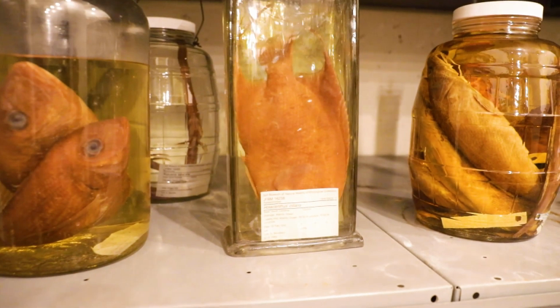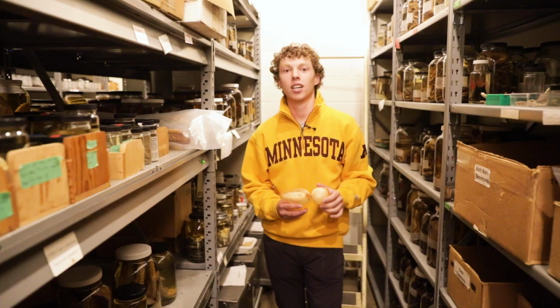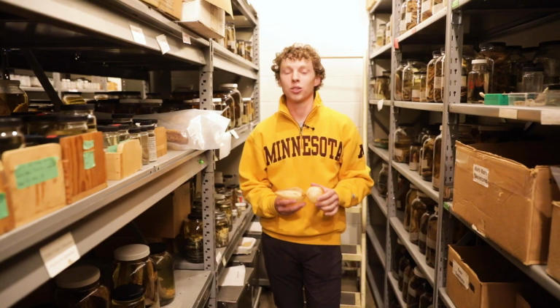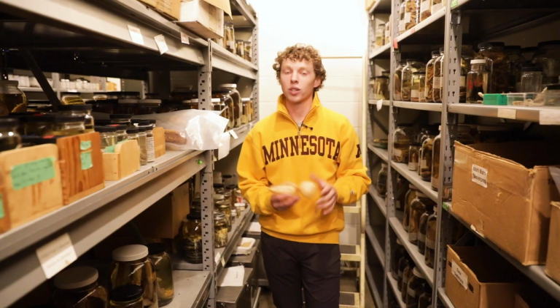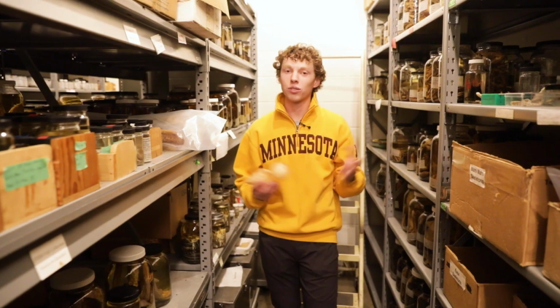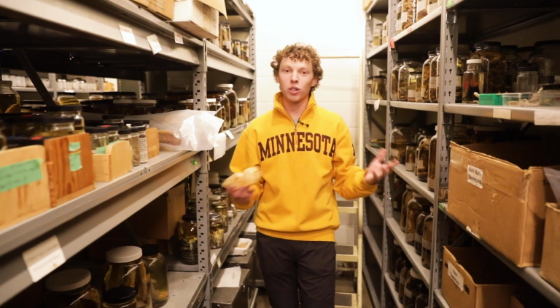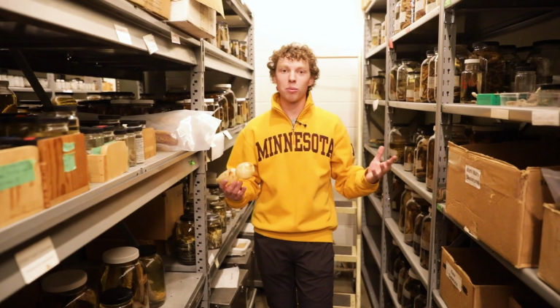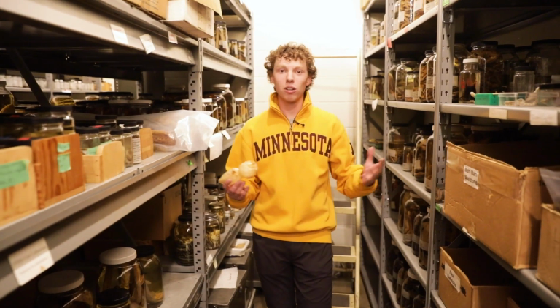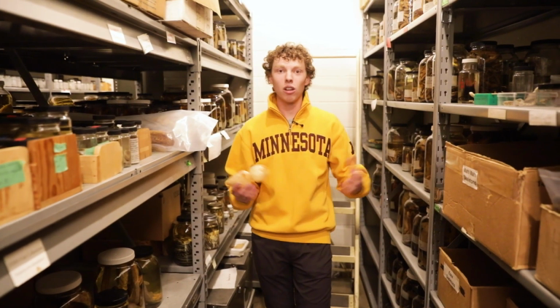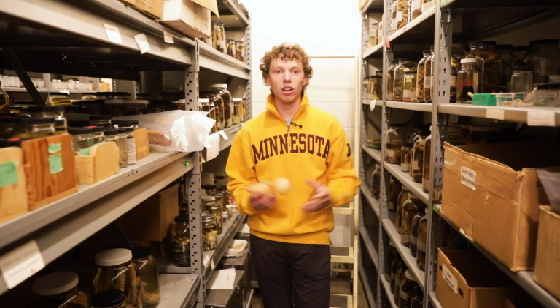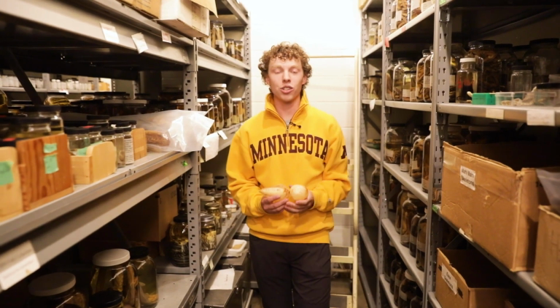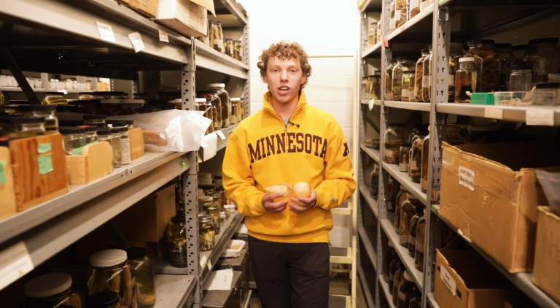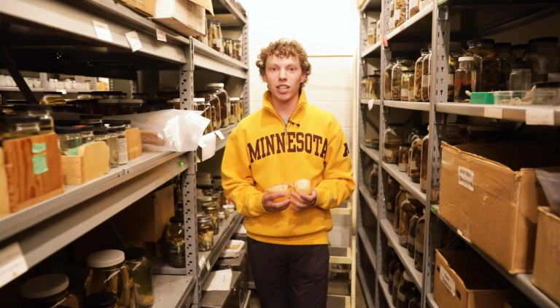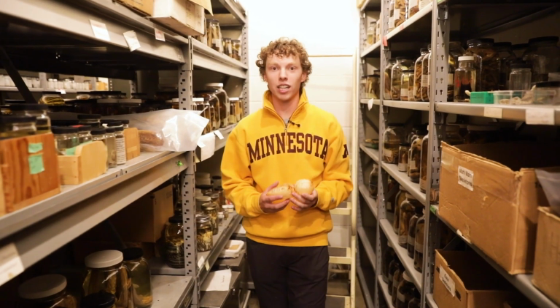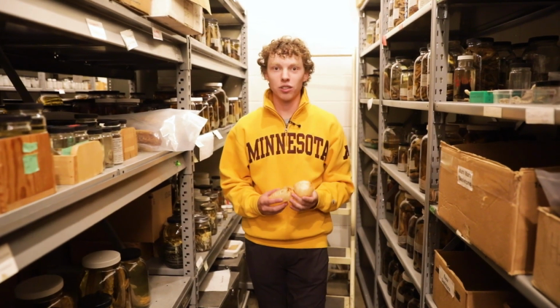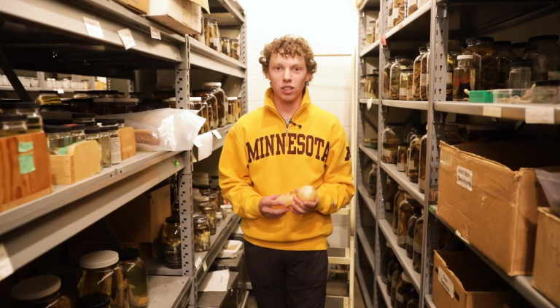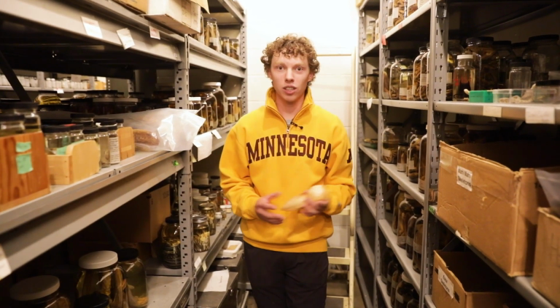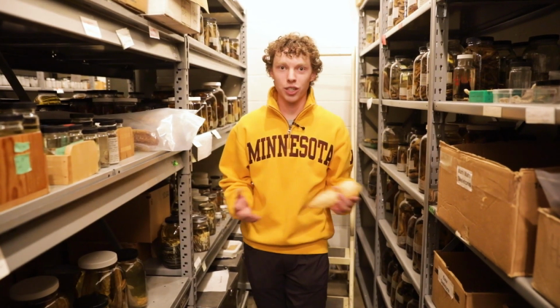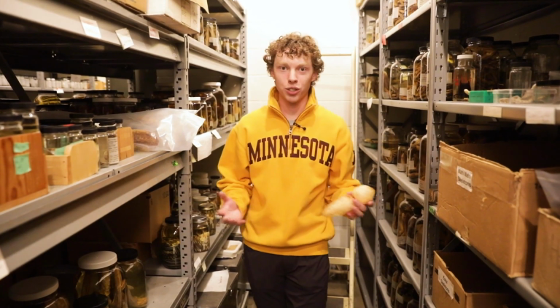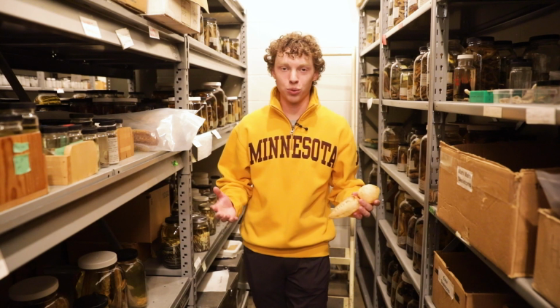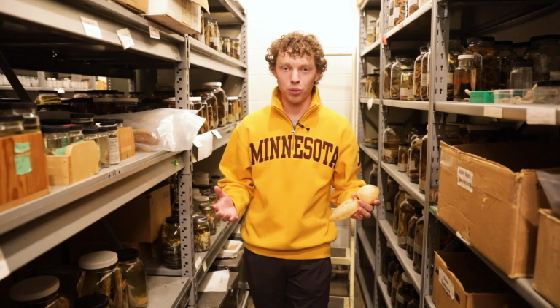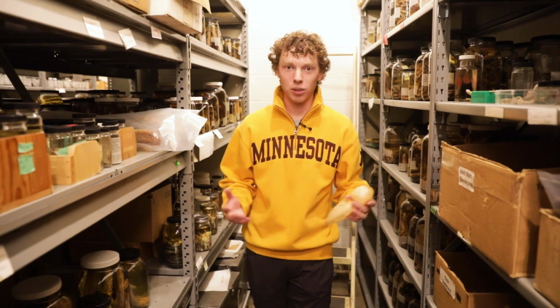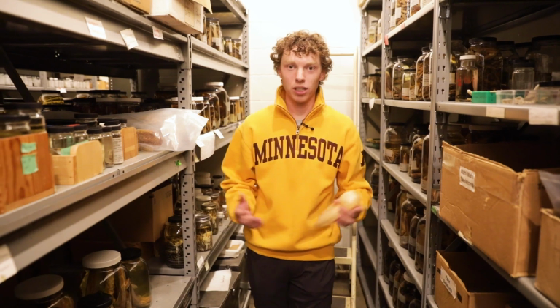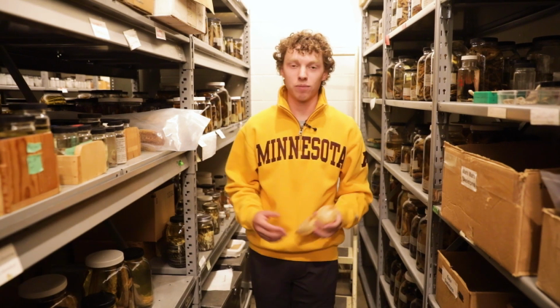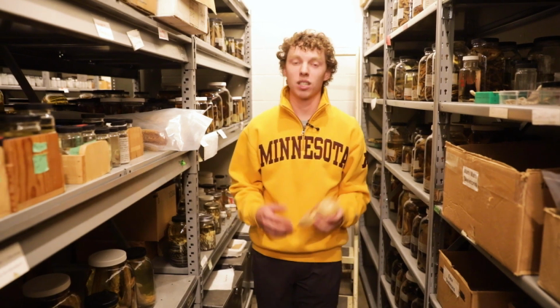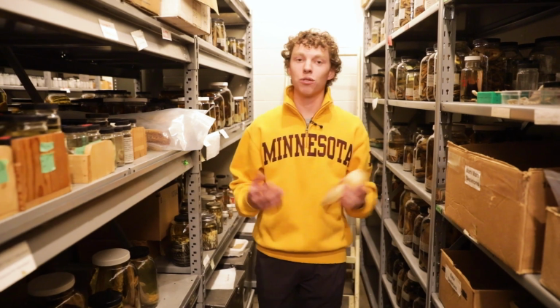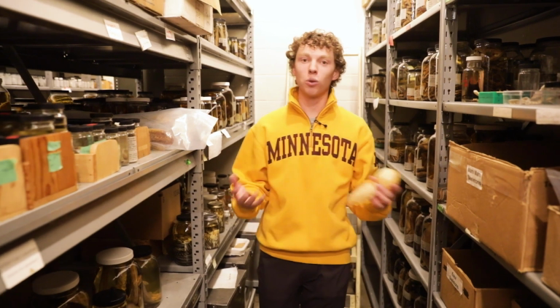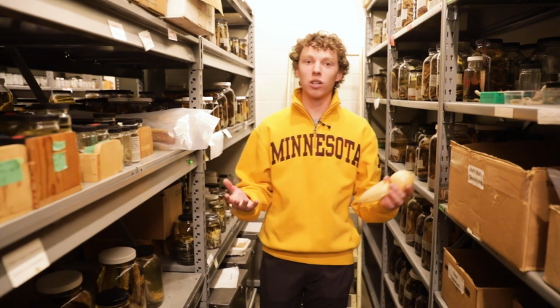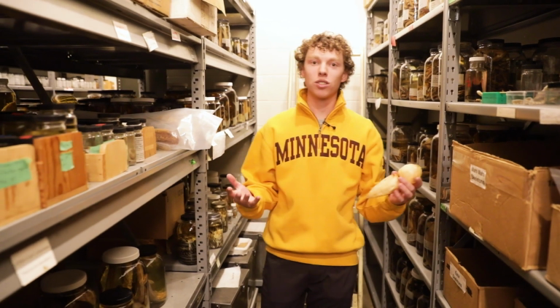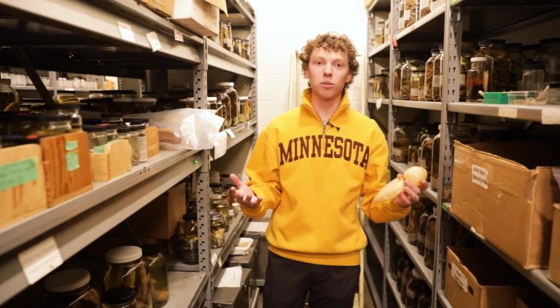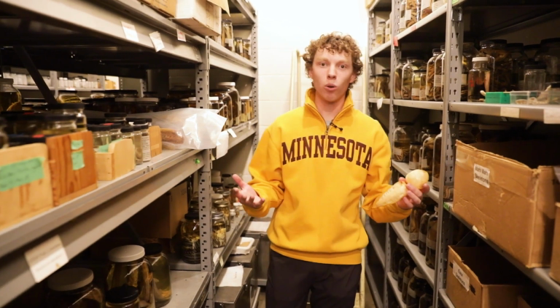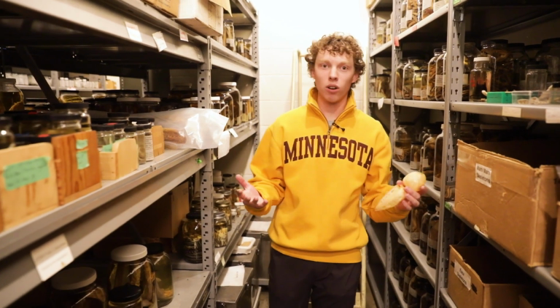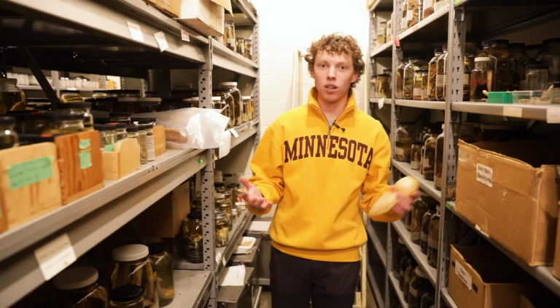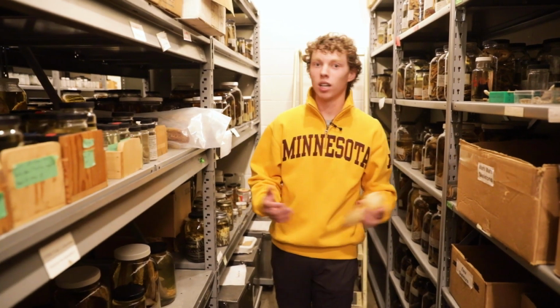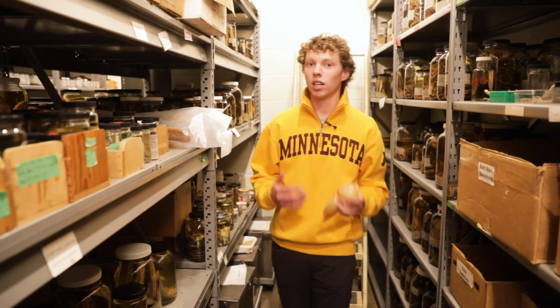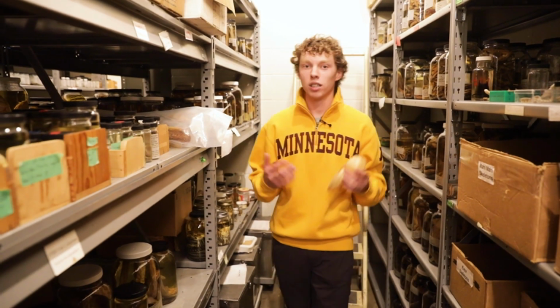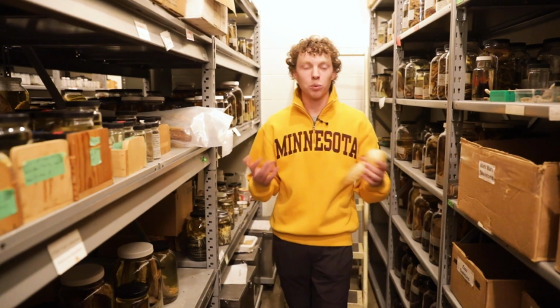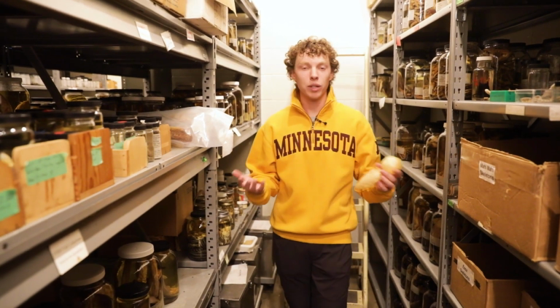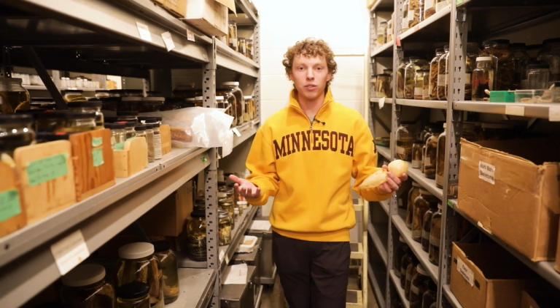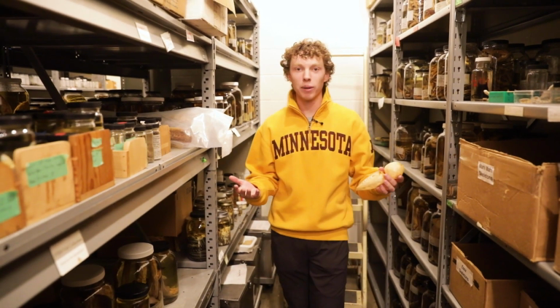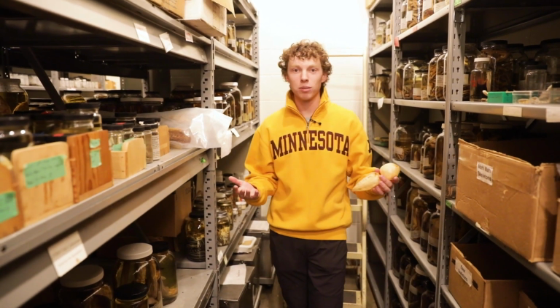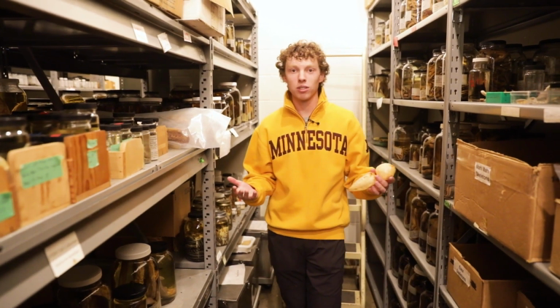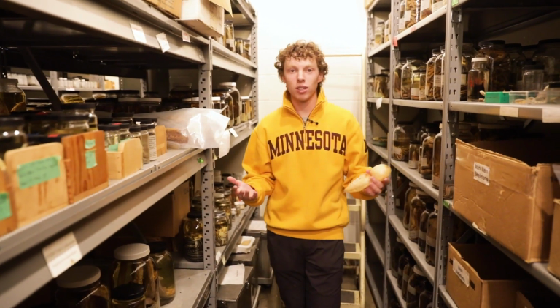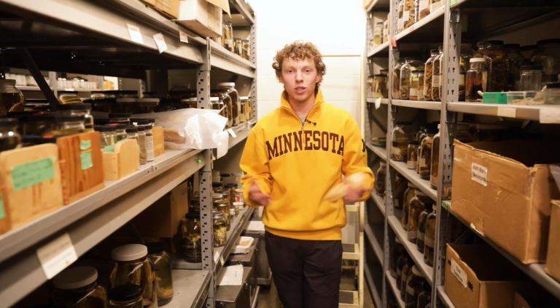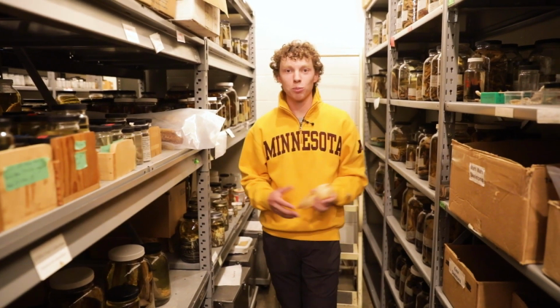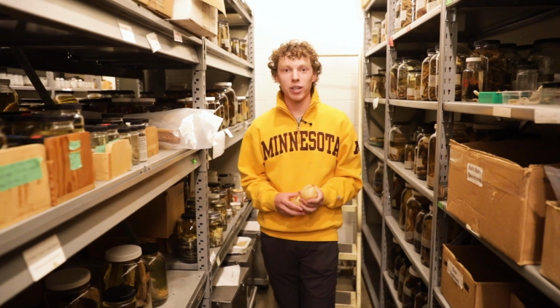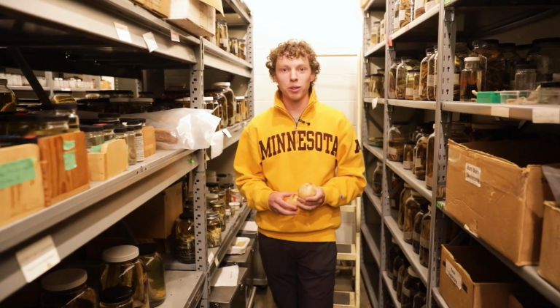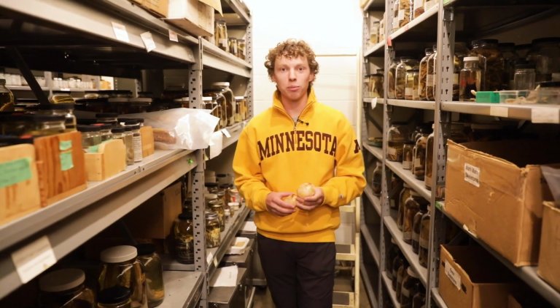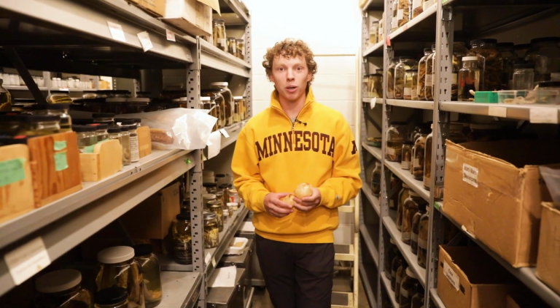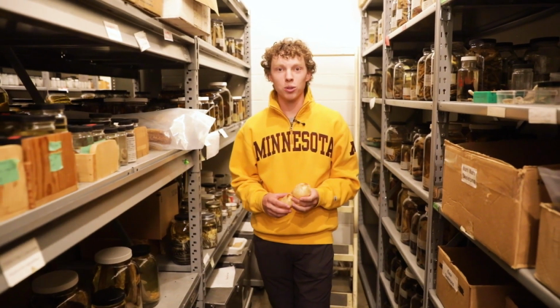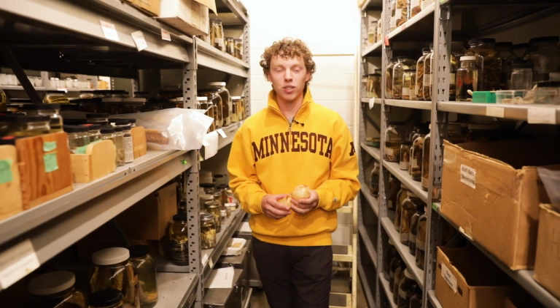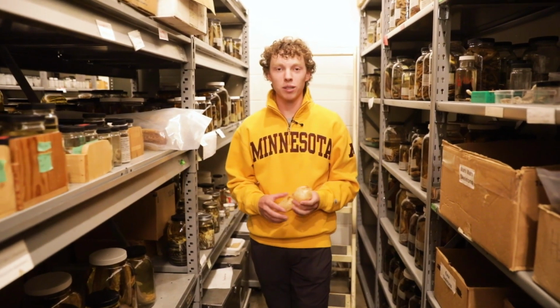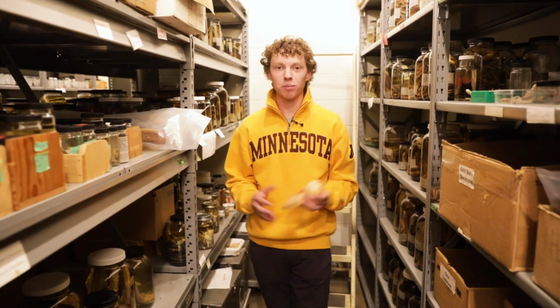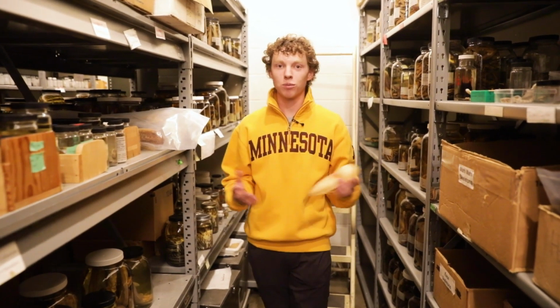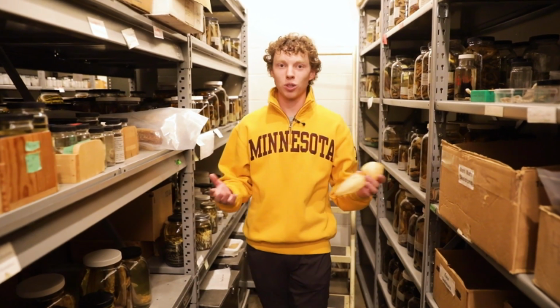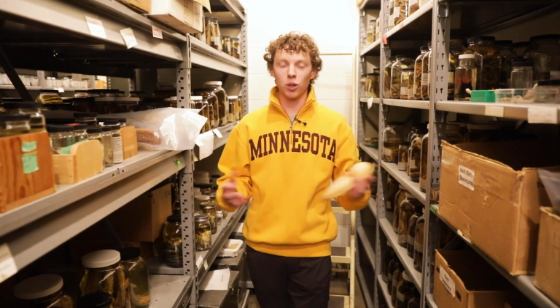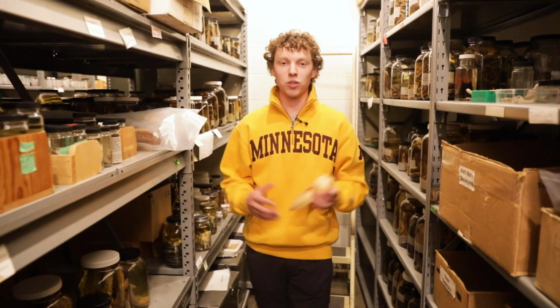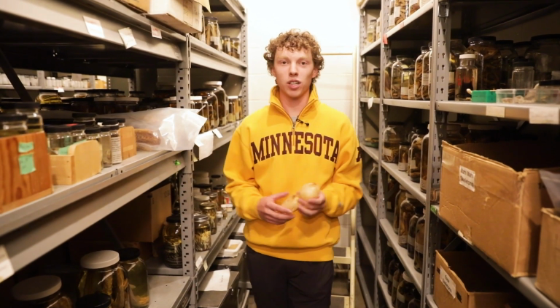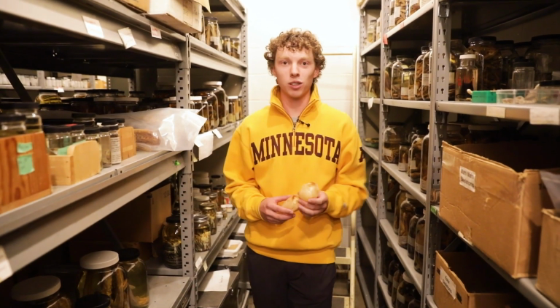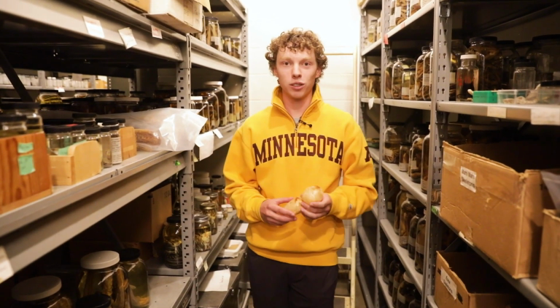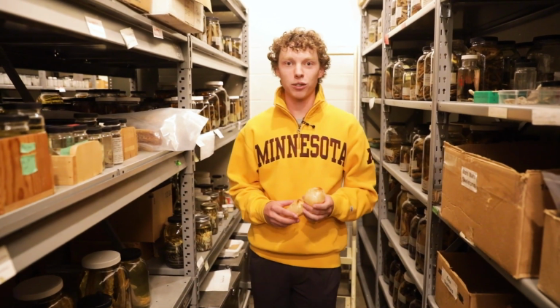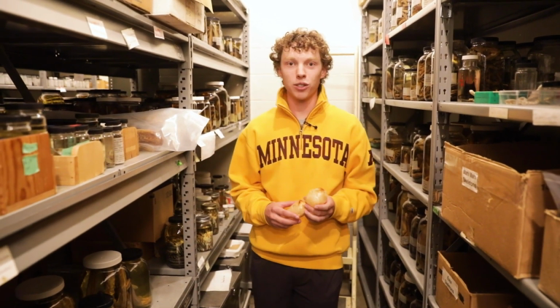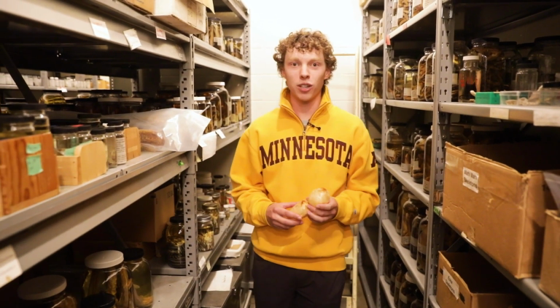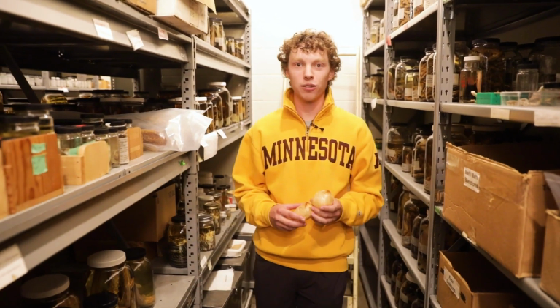Thanks for coming along and checking out the collections with me. If you want to see more, we have specimens on display at the Bell Museum, so go take a look for yourself.